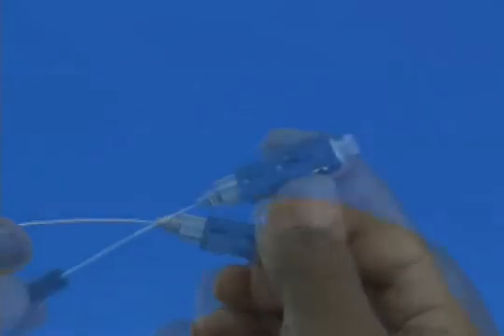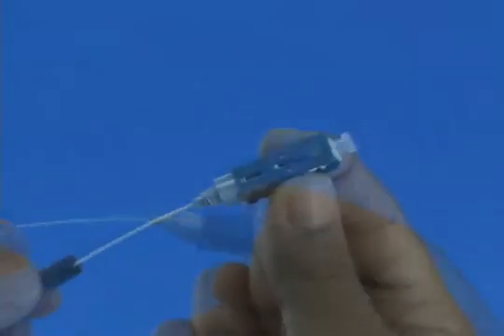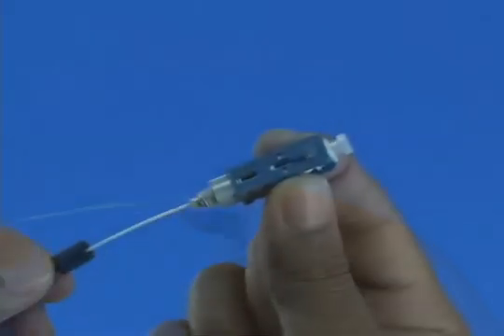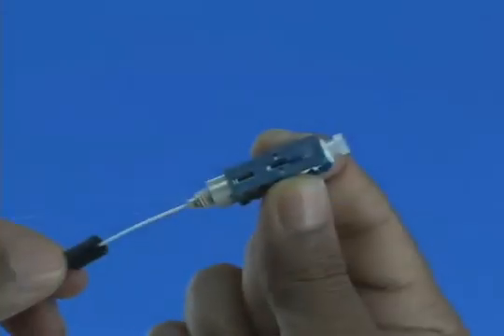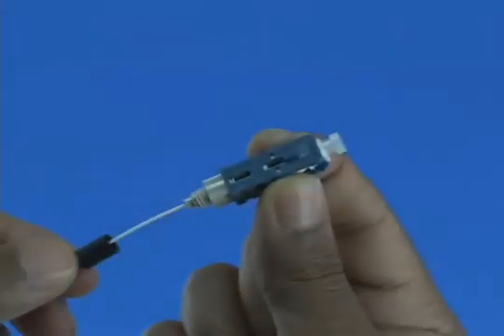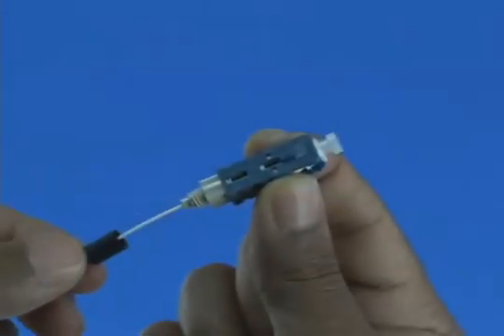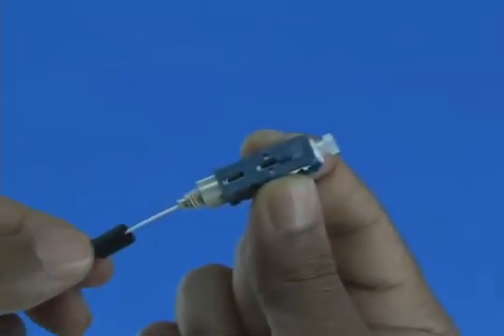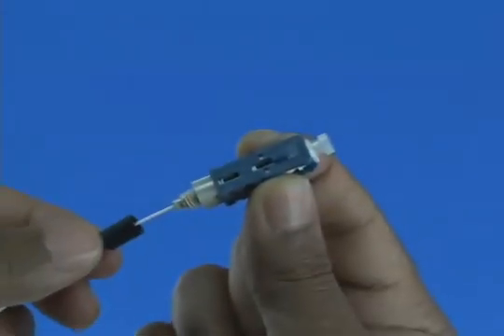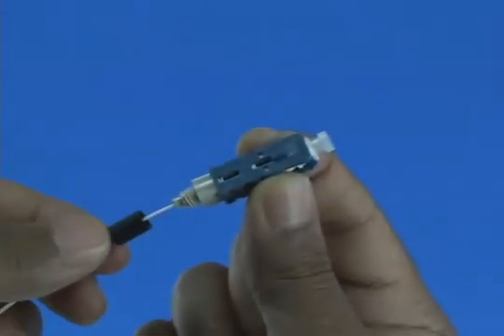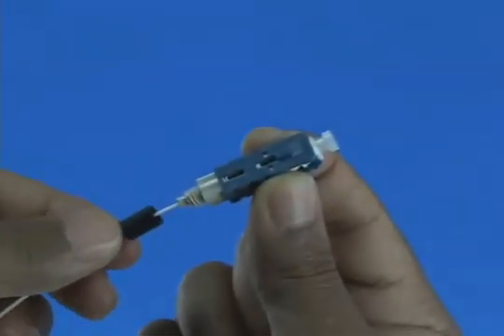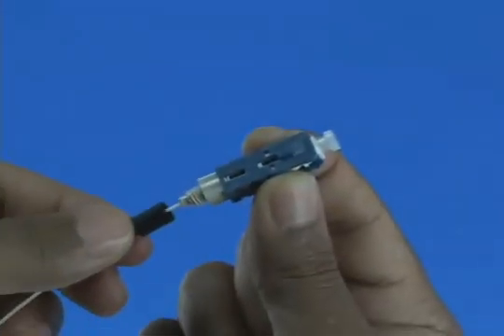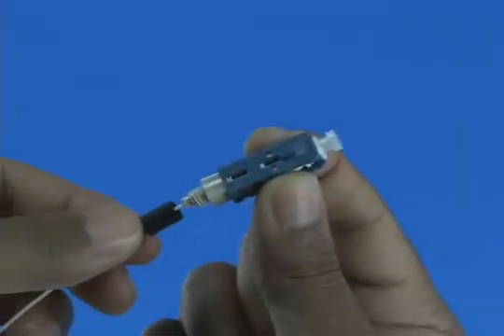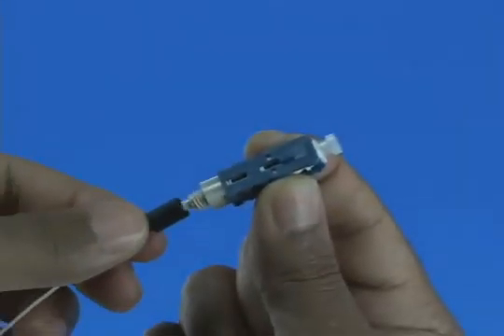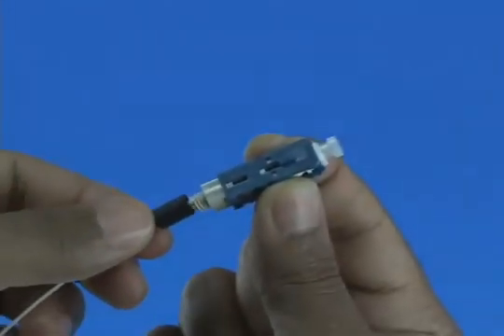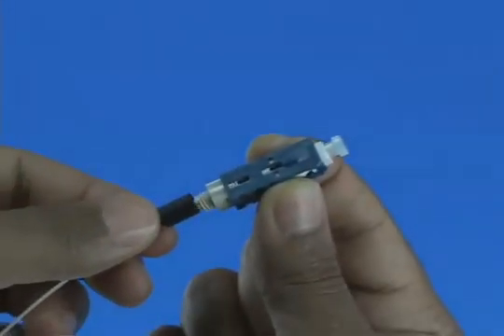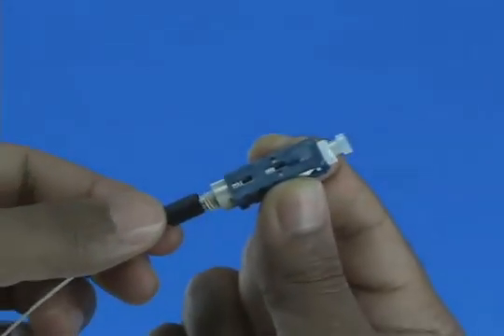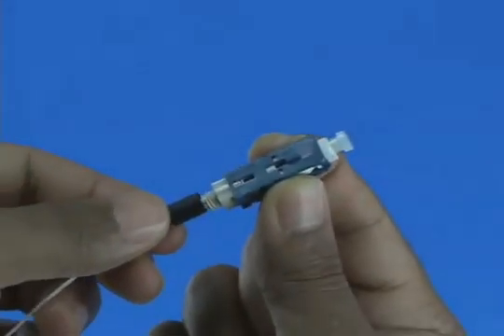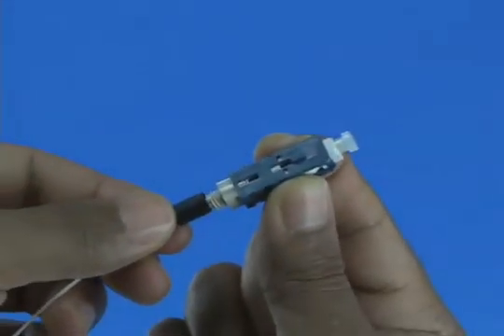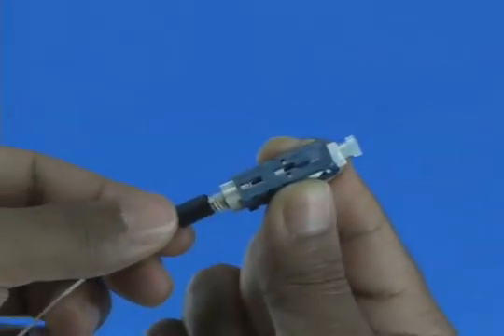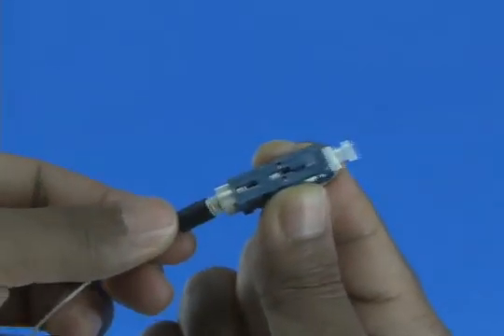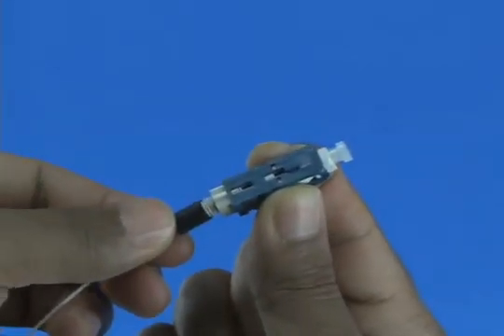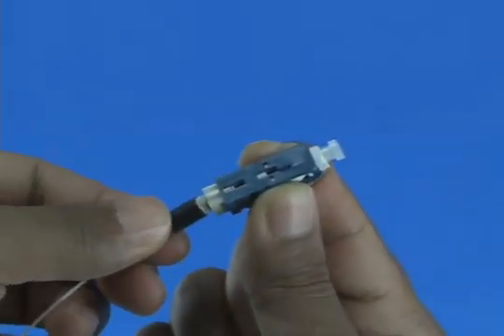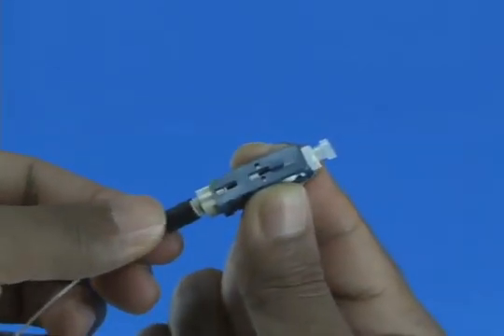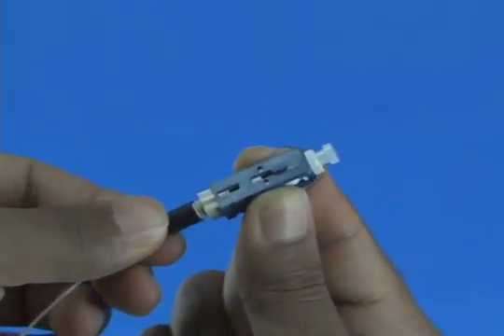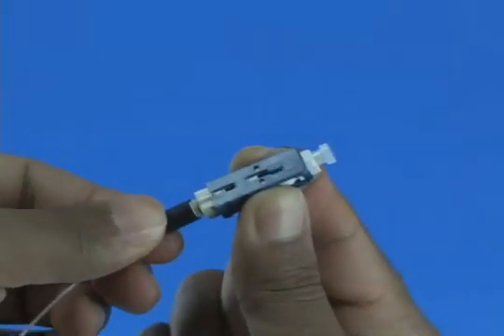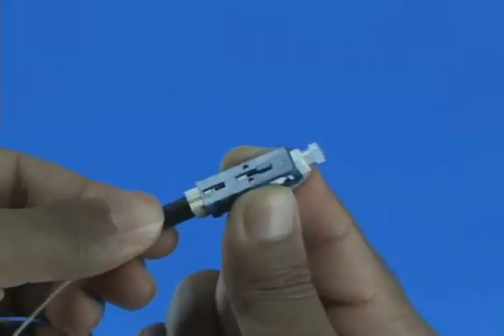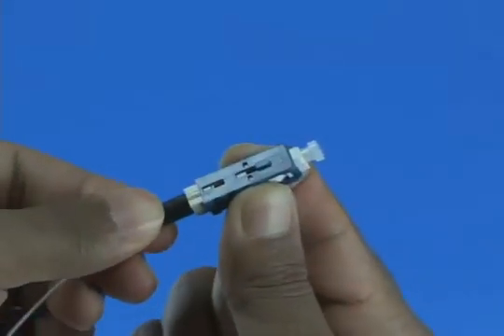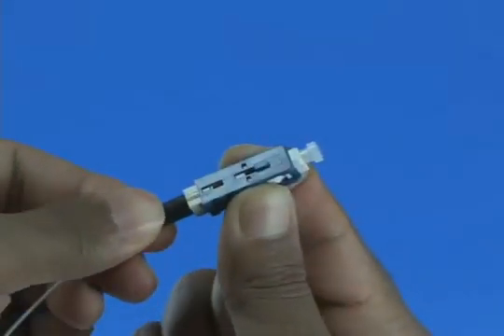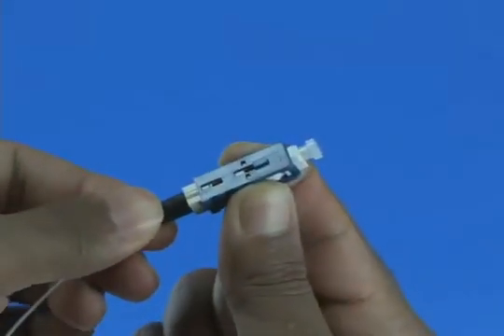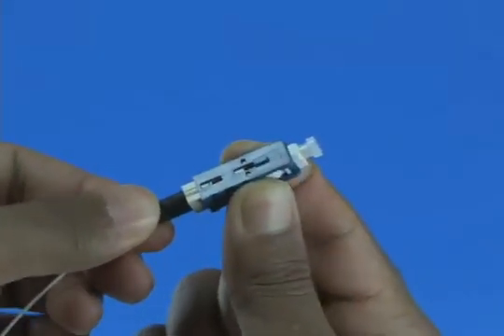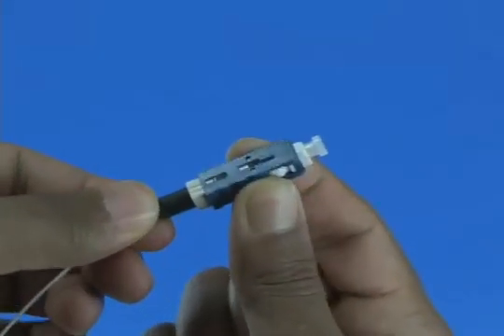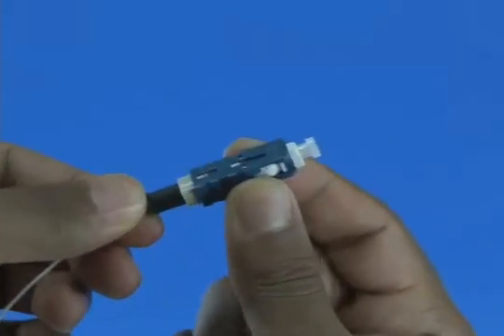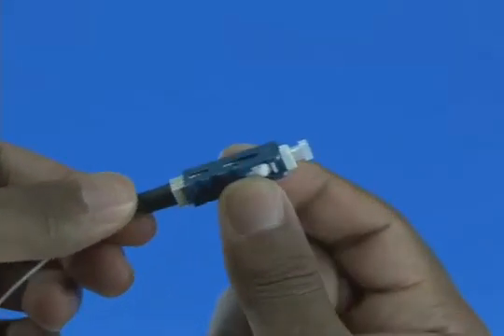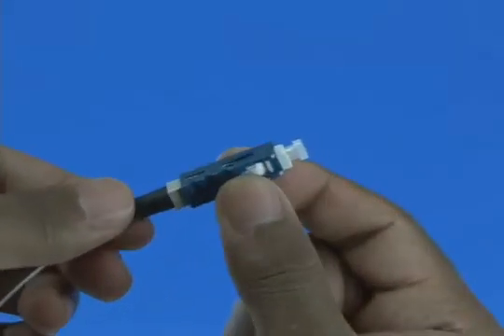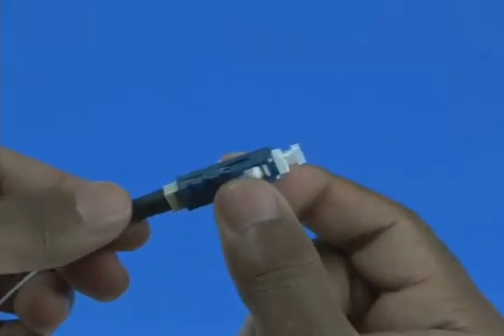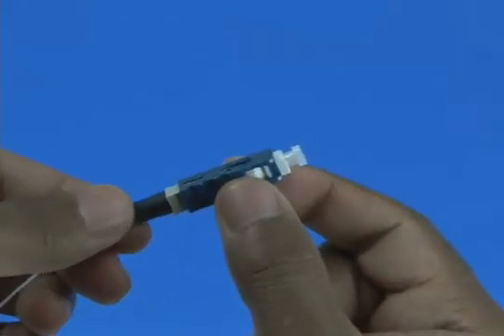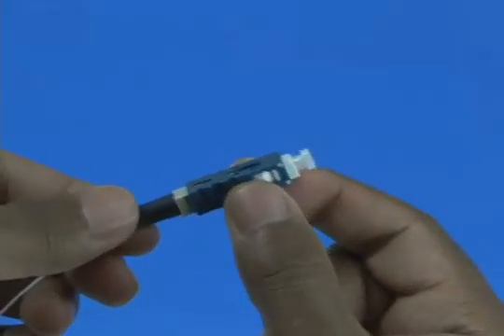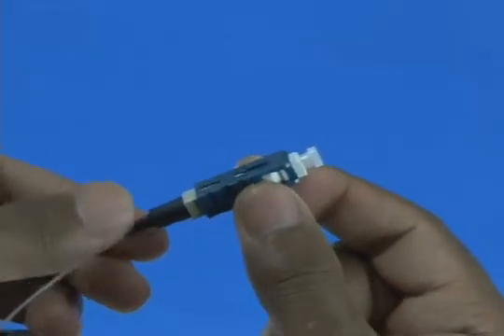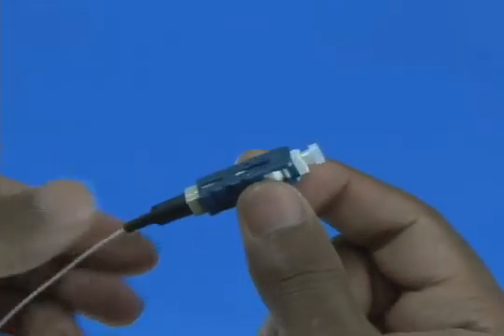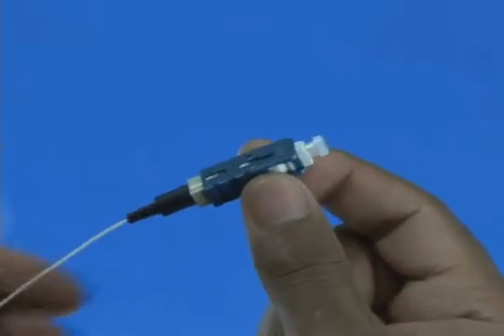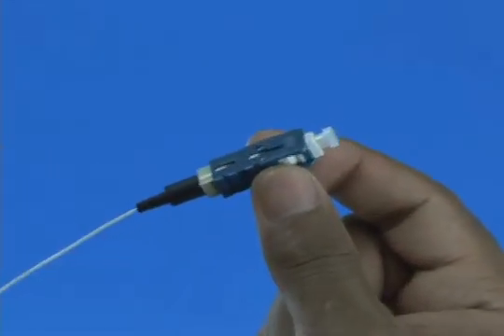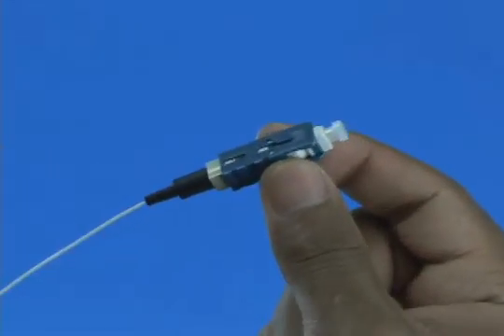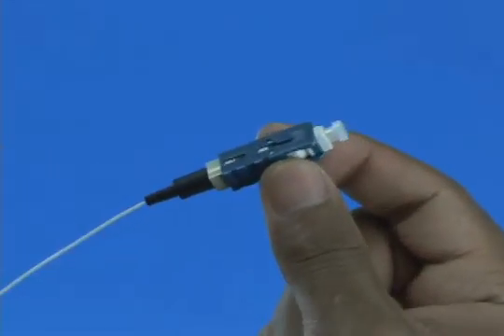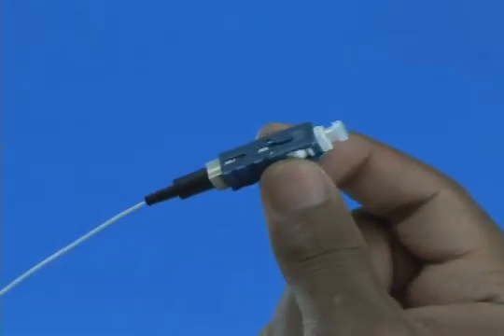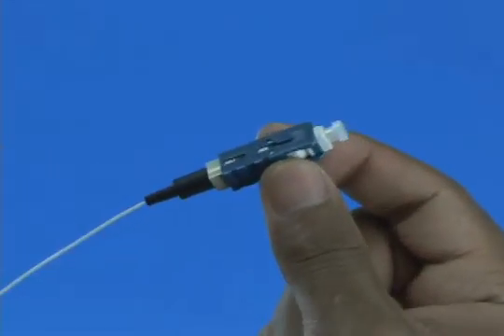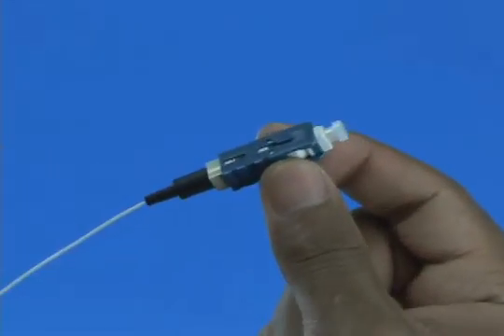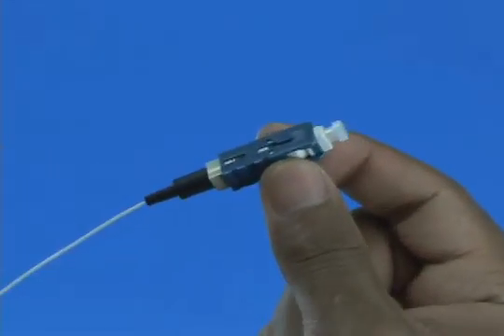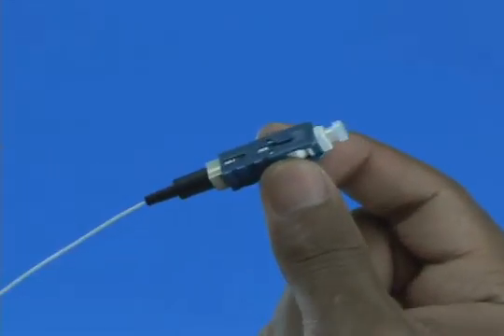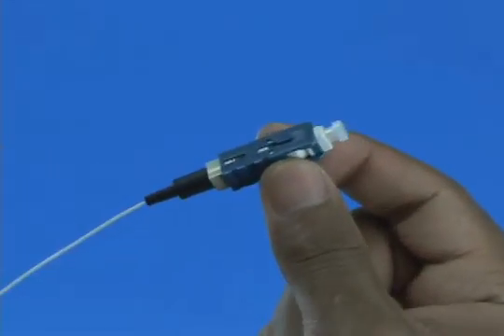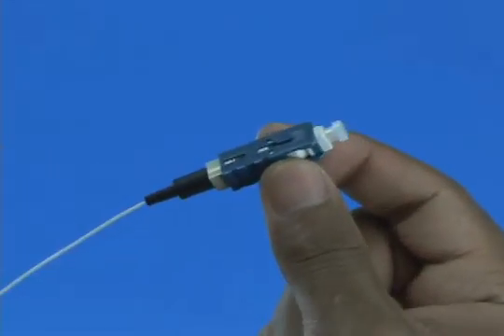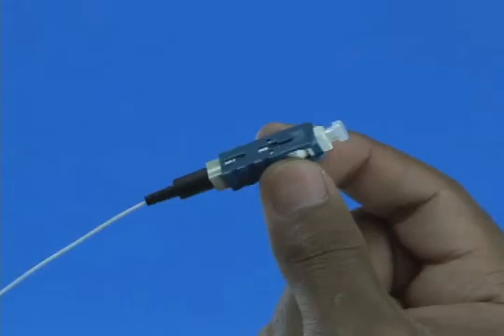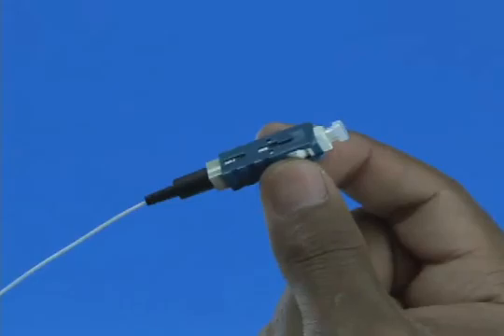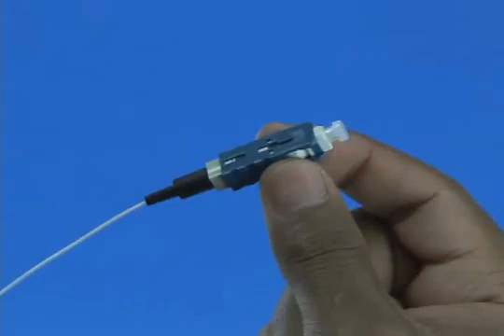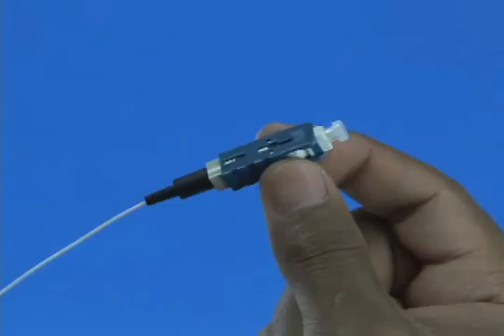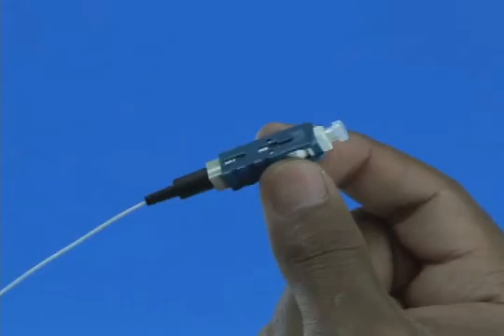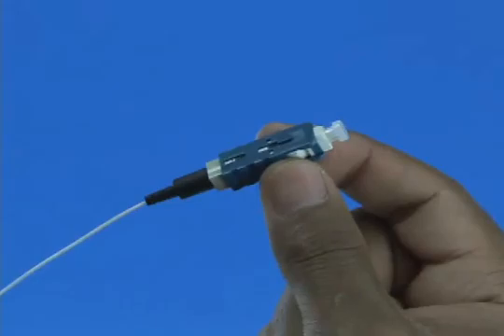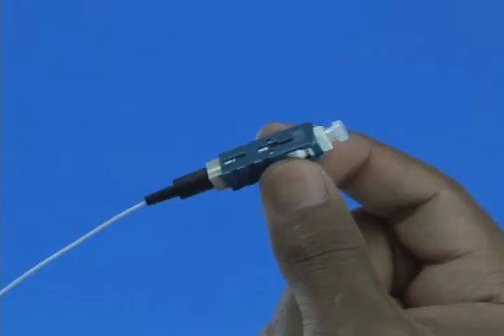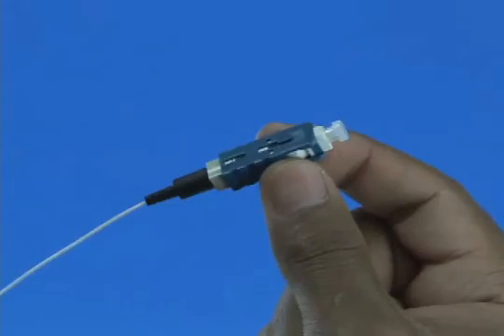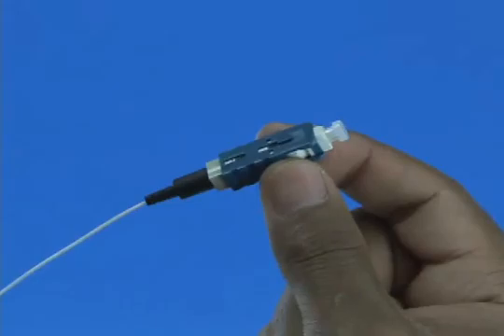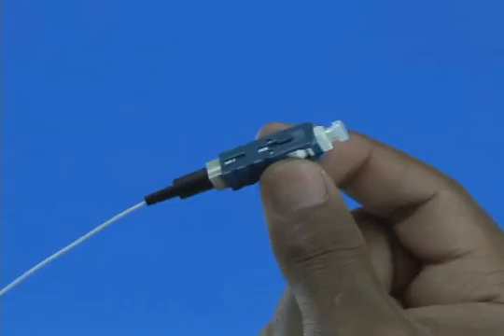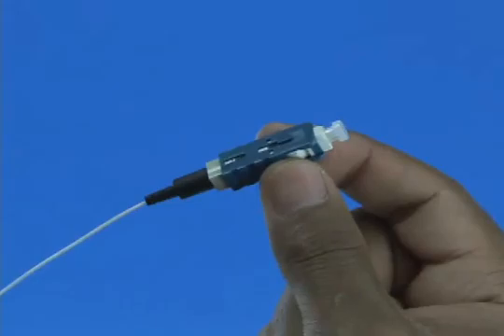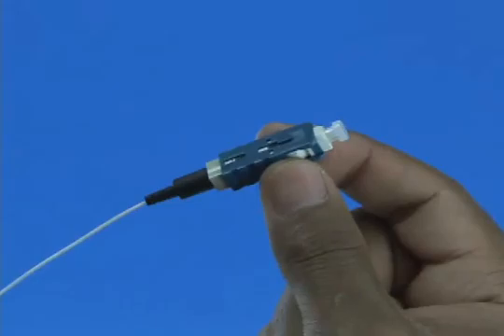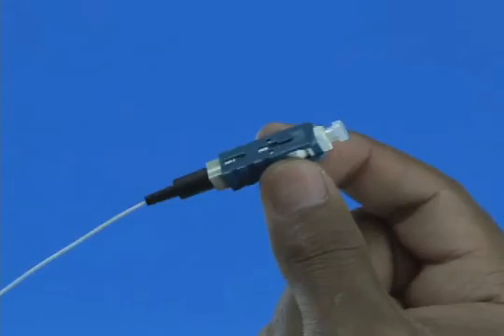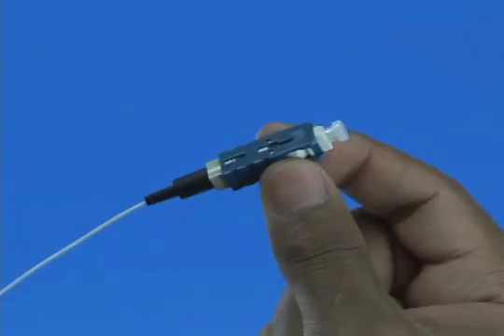Slide the 900 micron boot onto the connector. Termination is now complete.